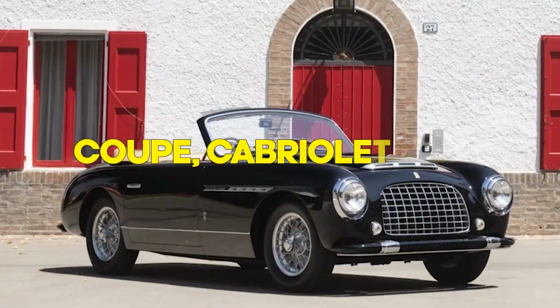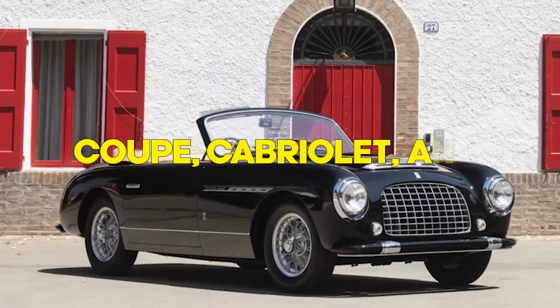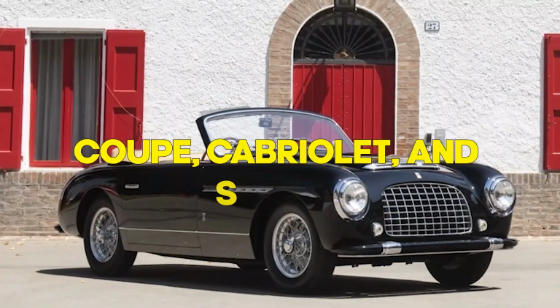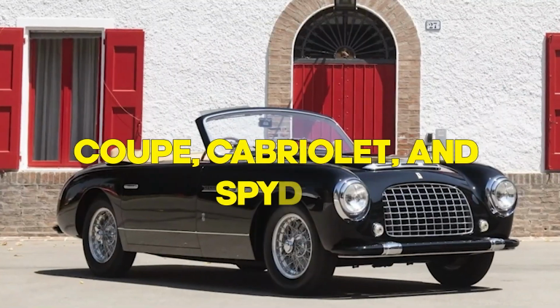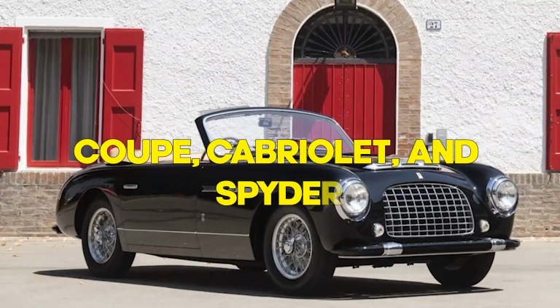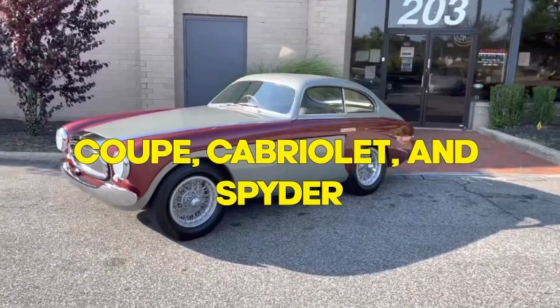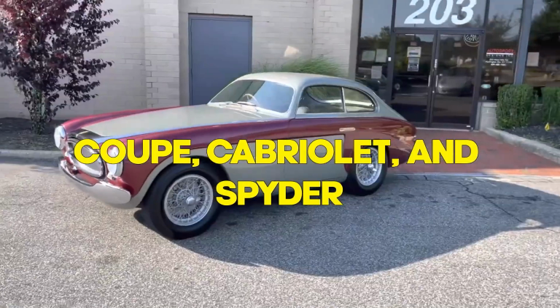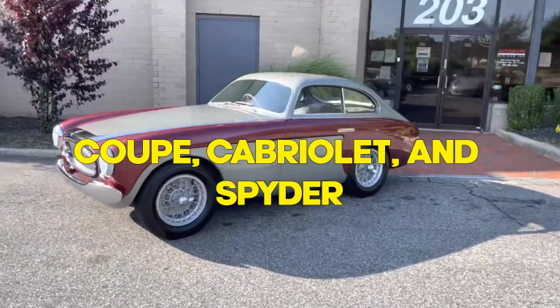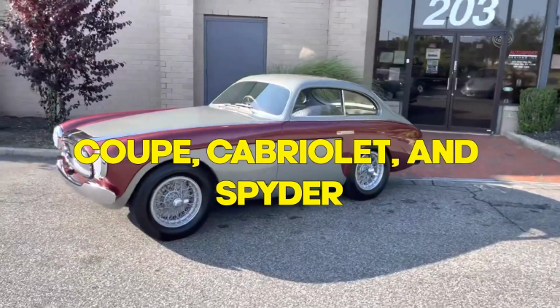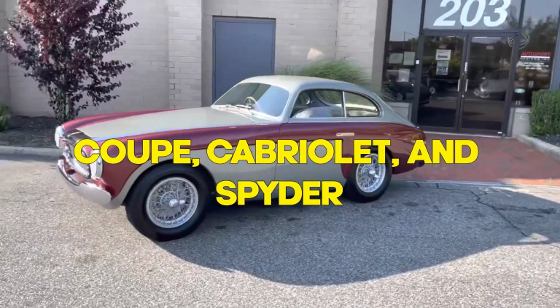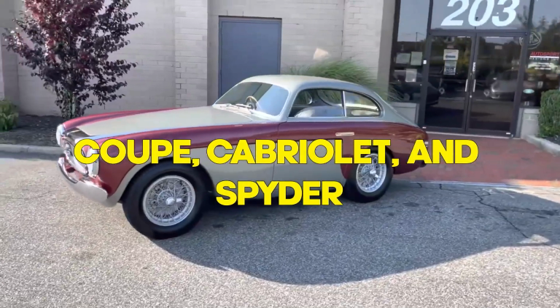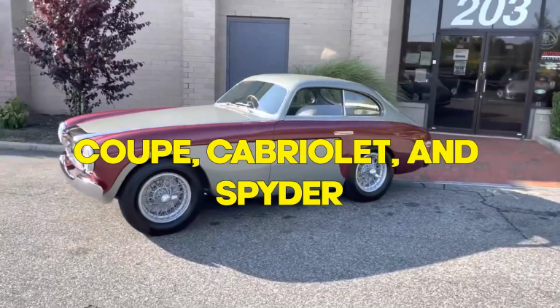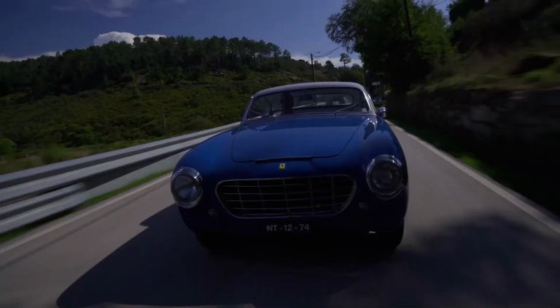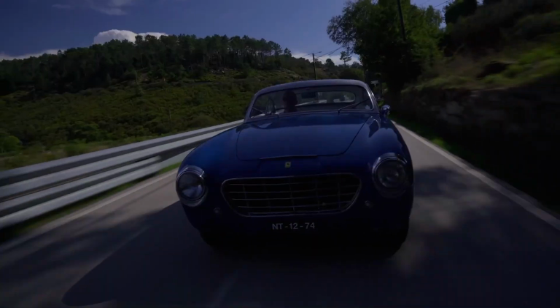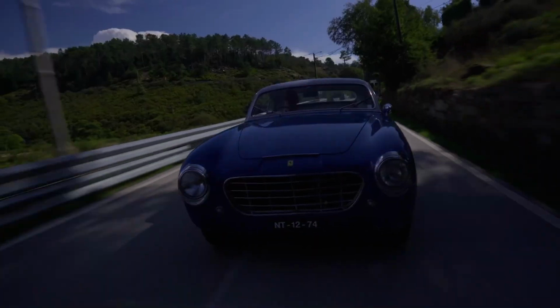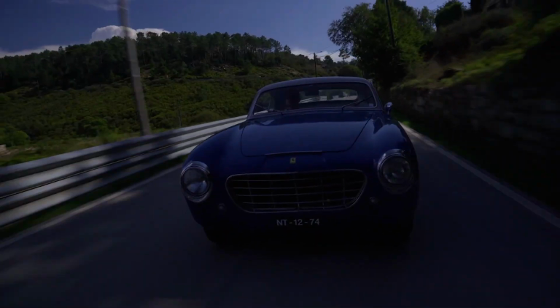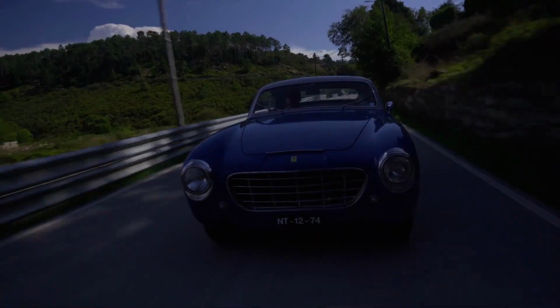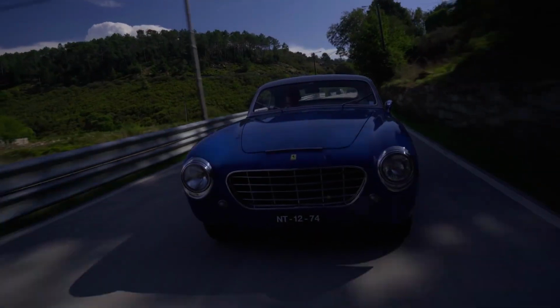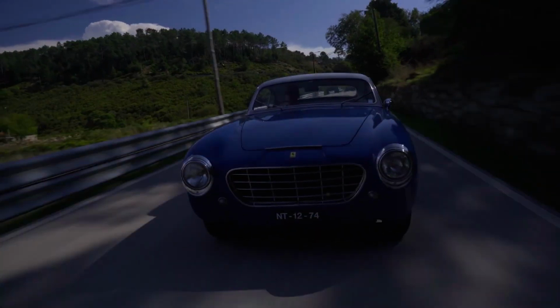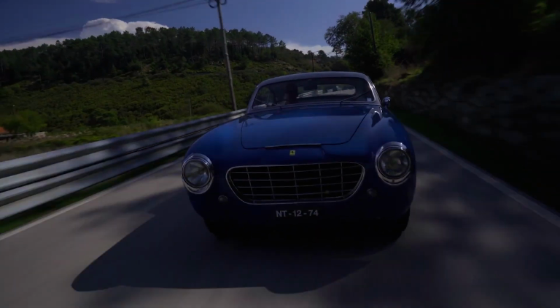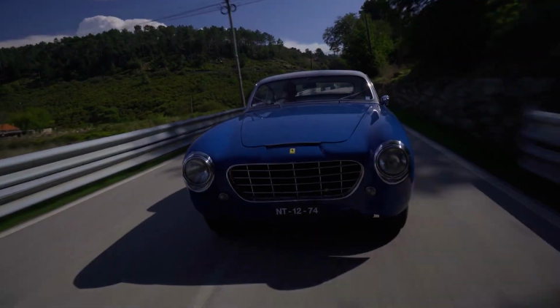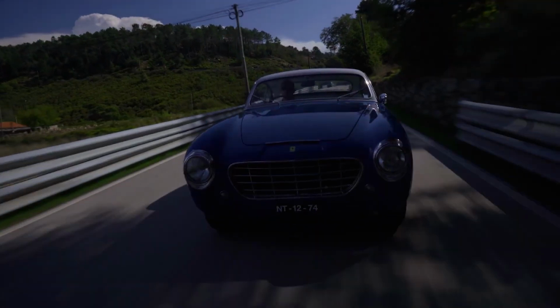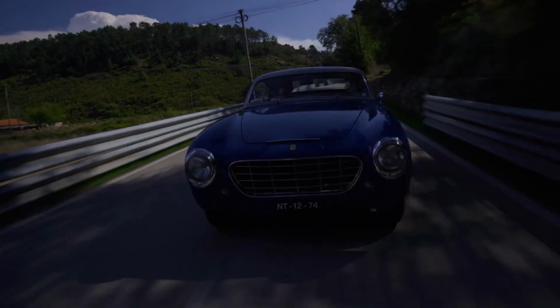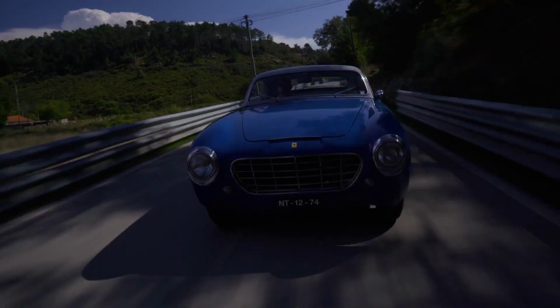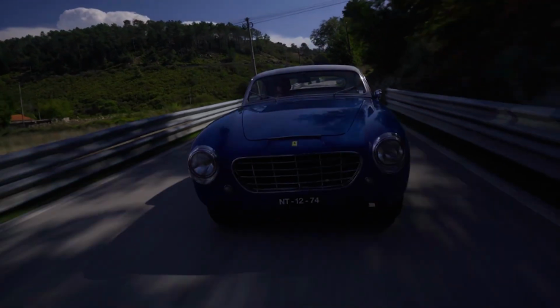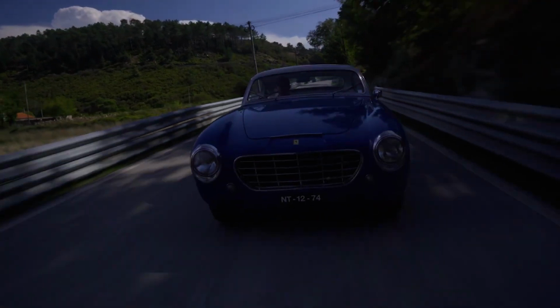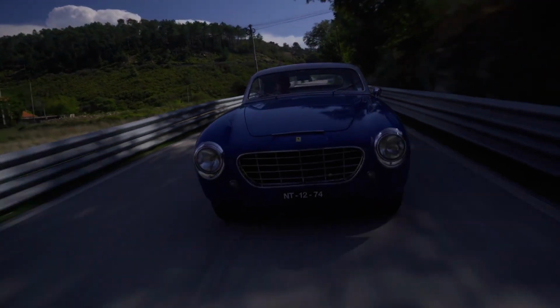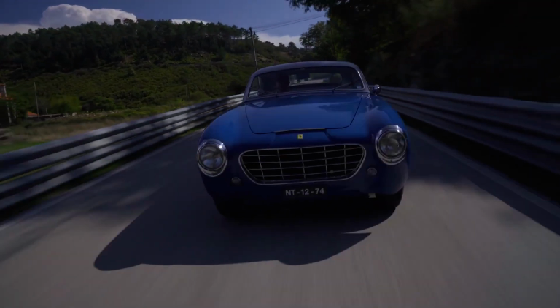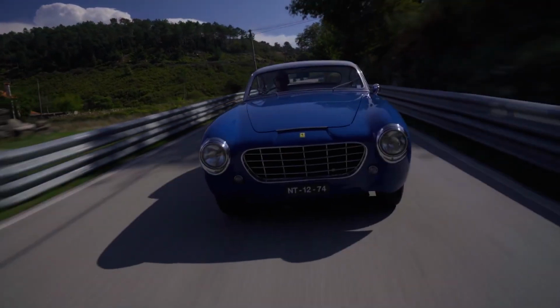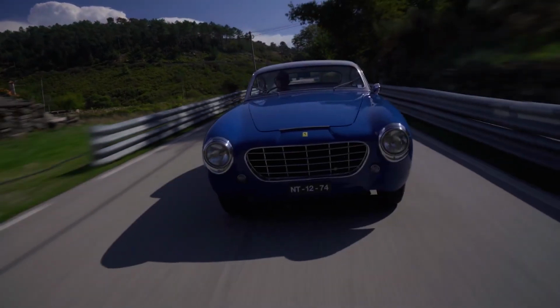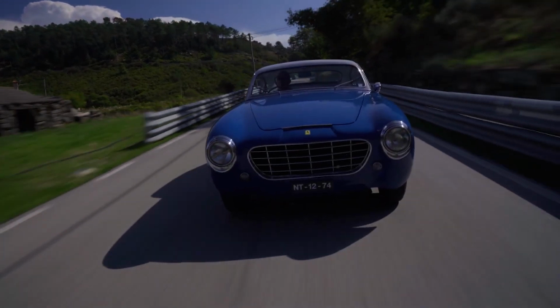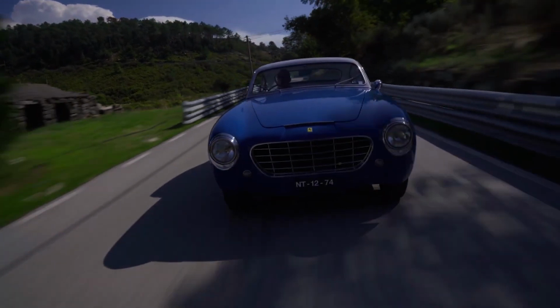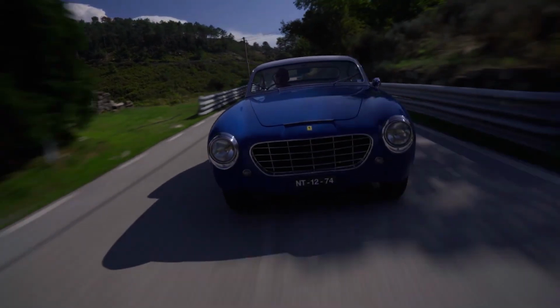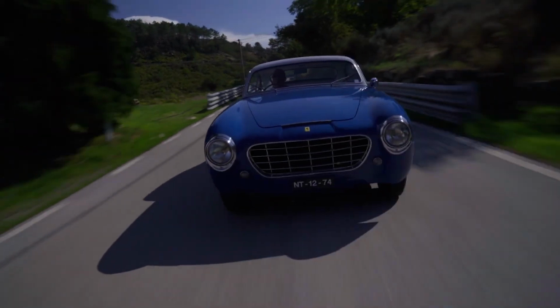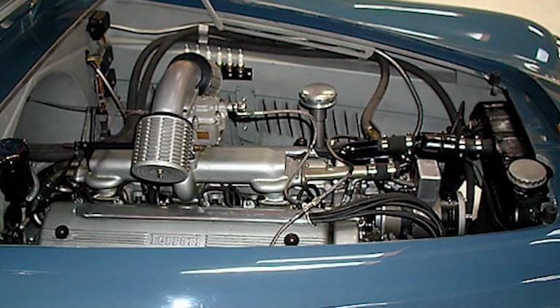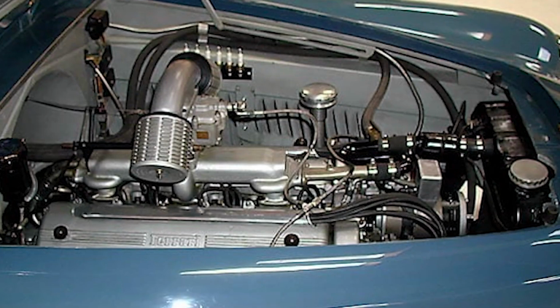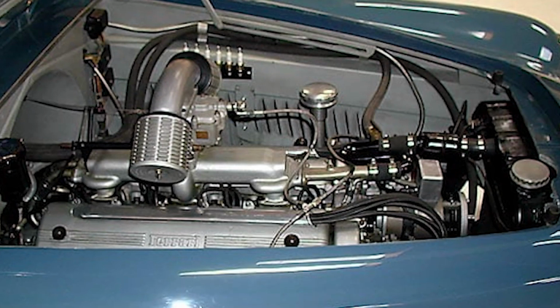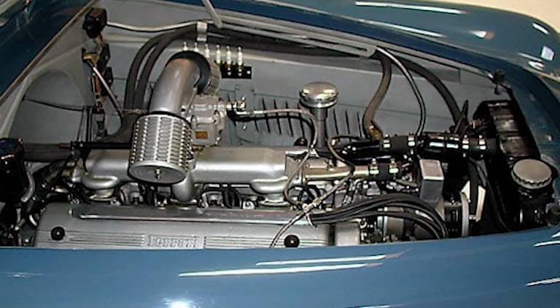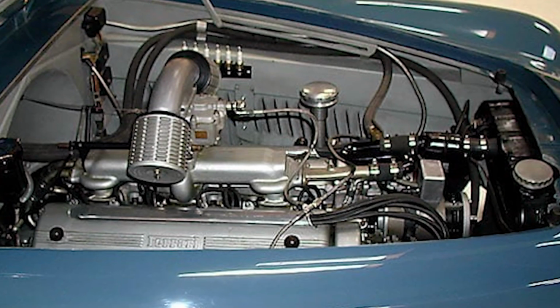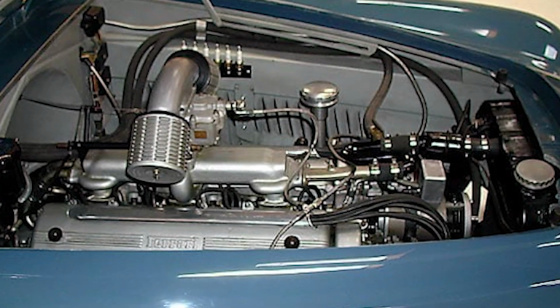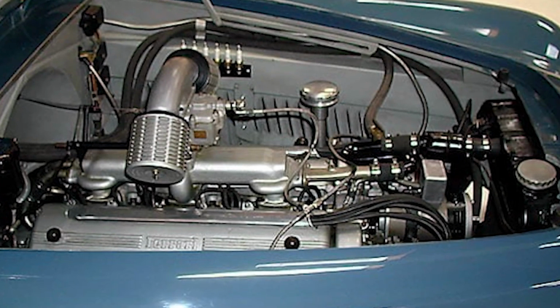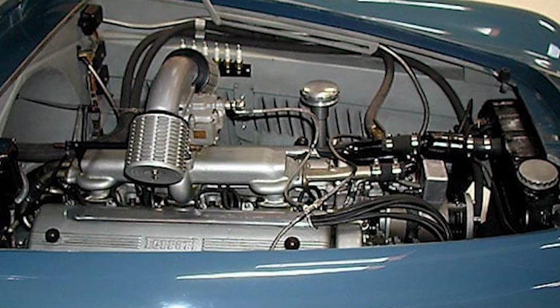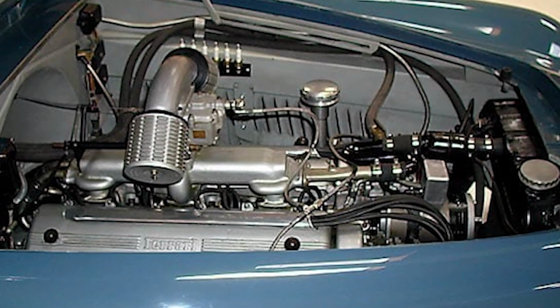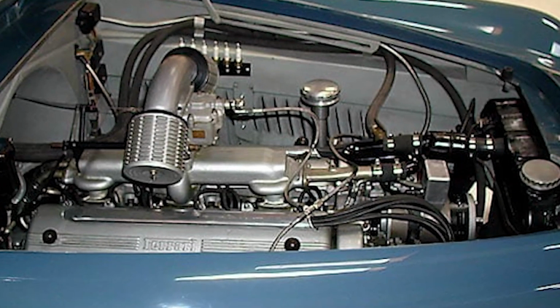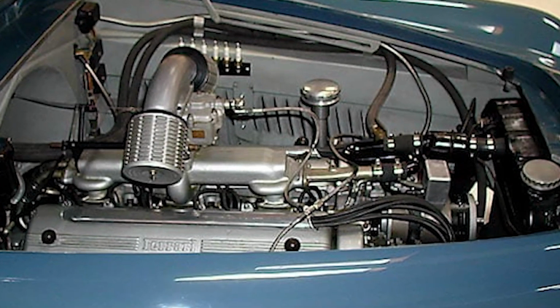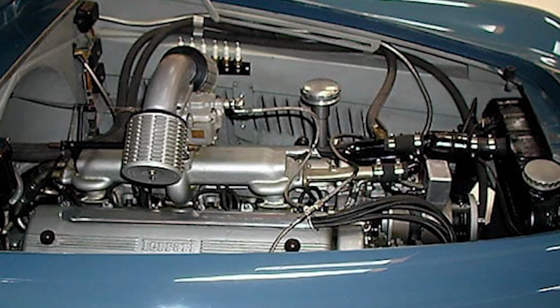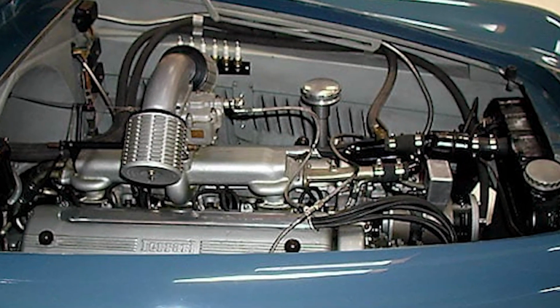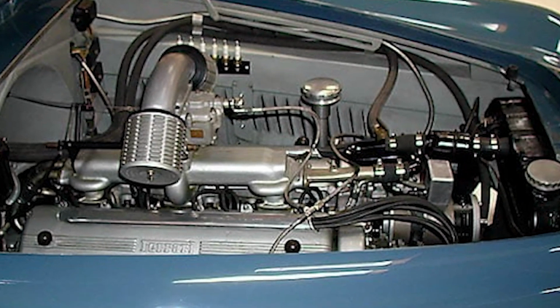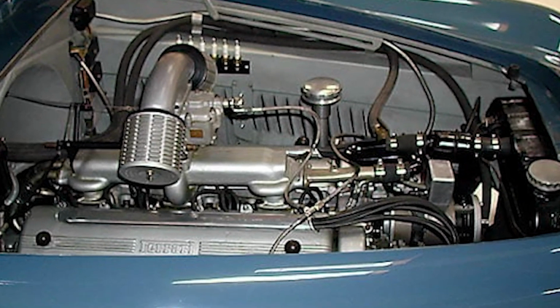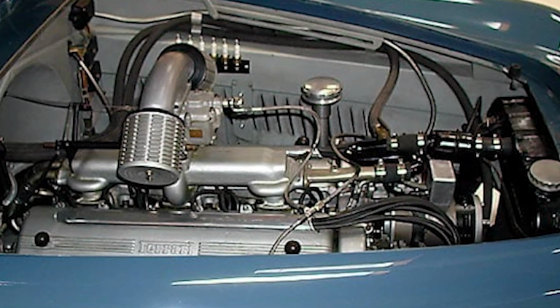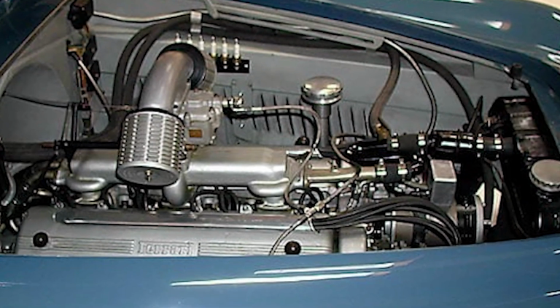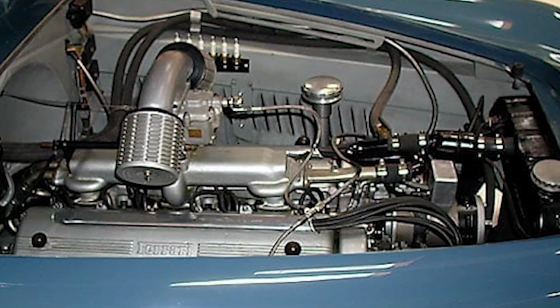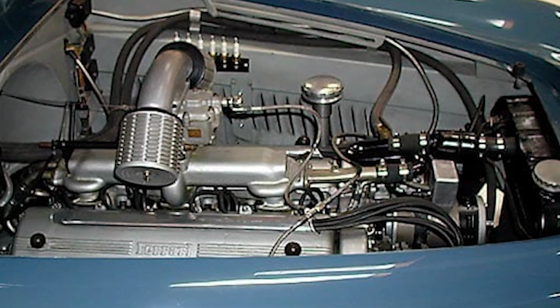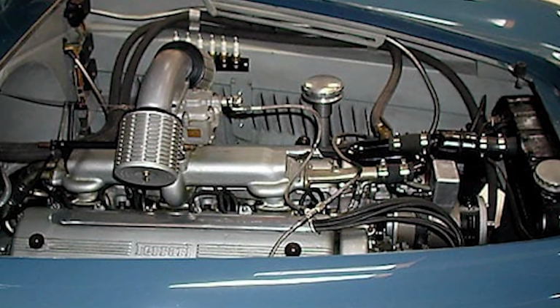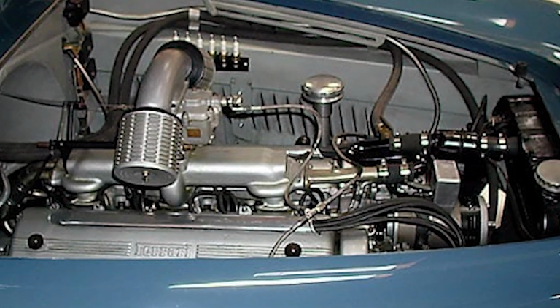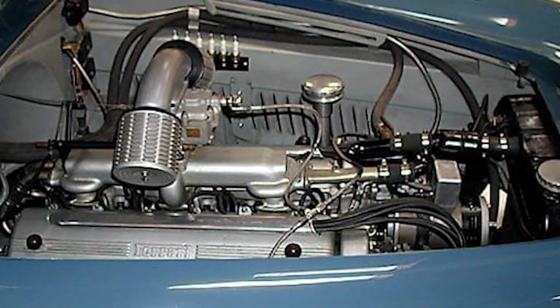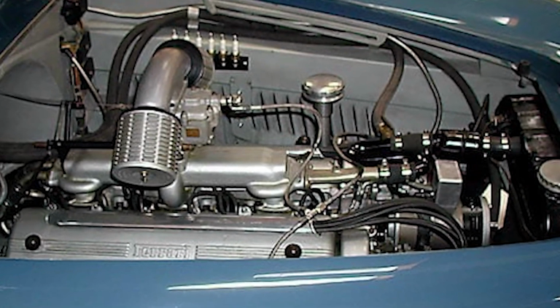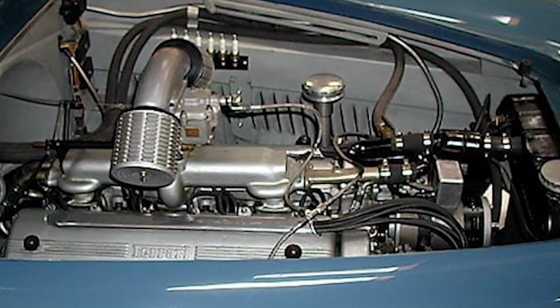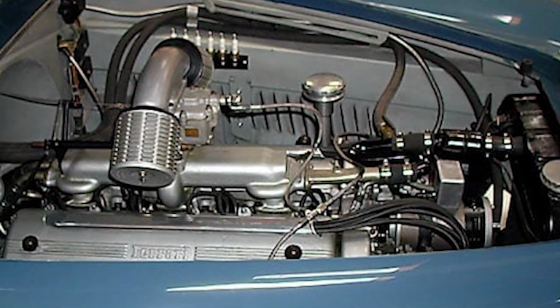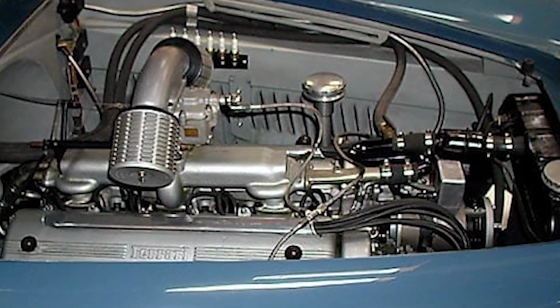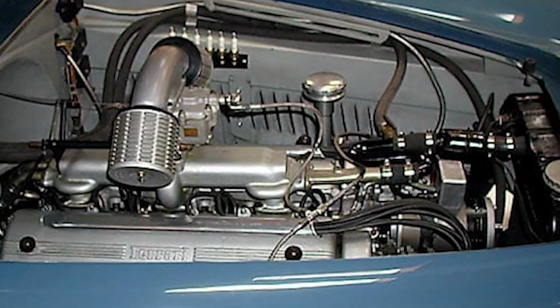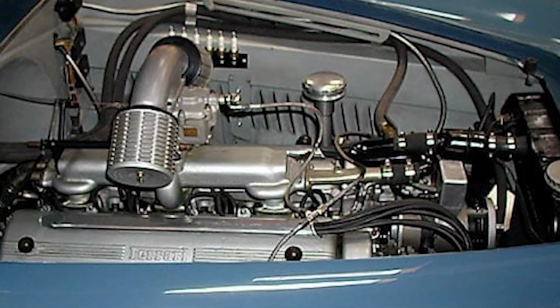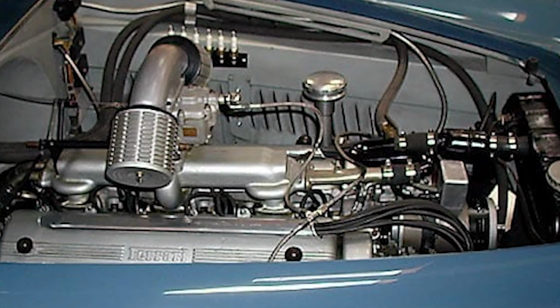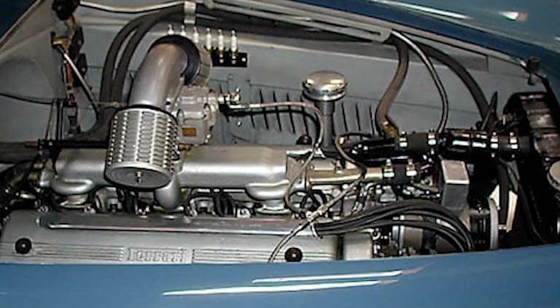The 195 Inter was one of Ferrari's first models to be offered in multiple body styles, including Coupé, Cabriolet, and Spider, making it a truly versatile machine.